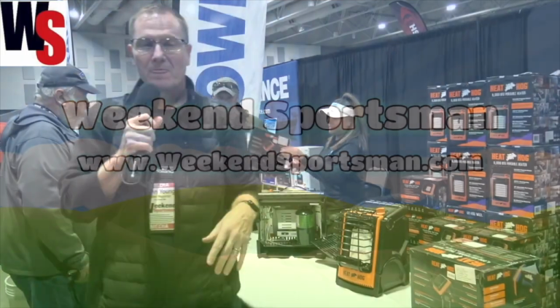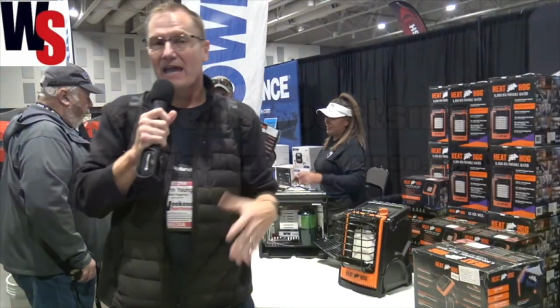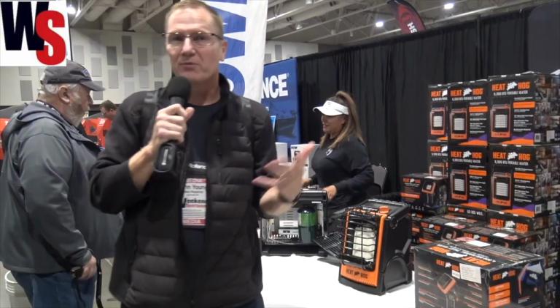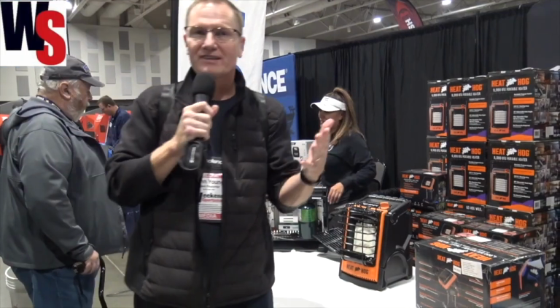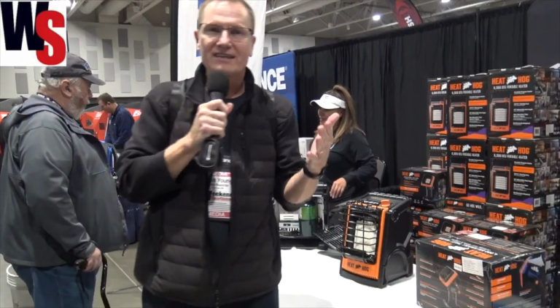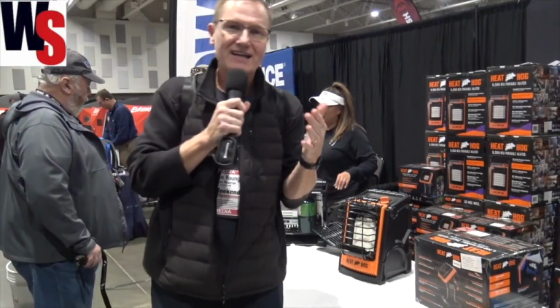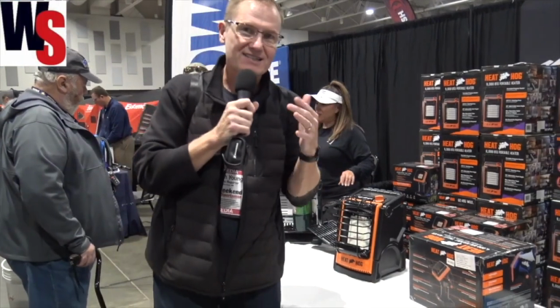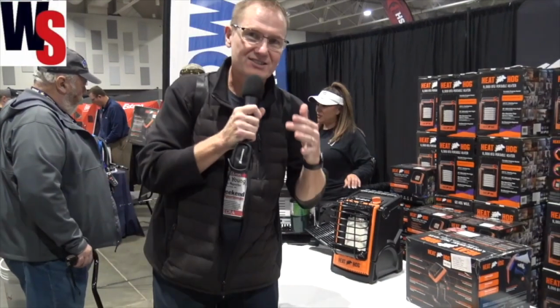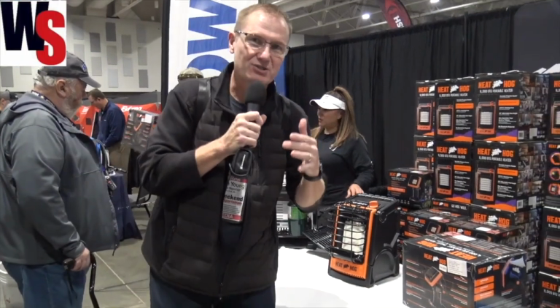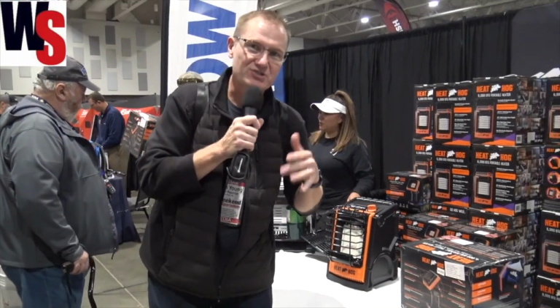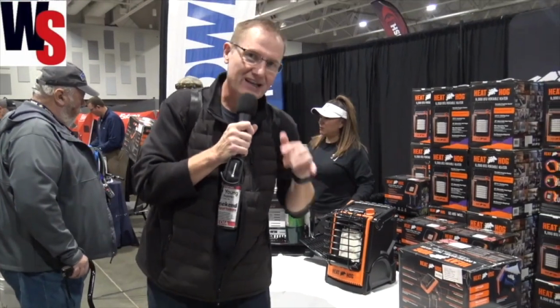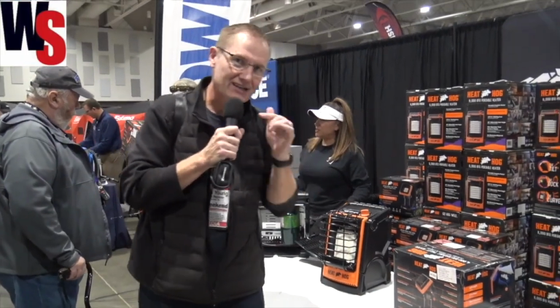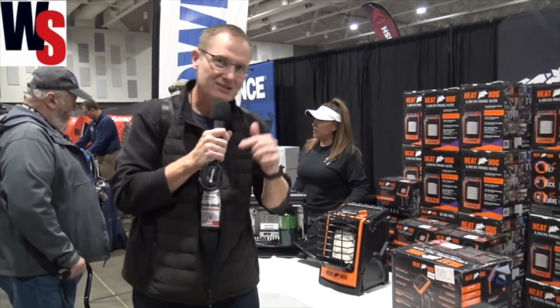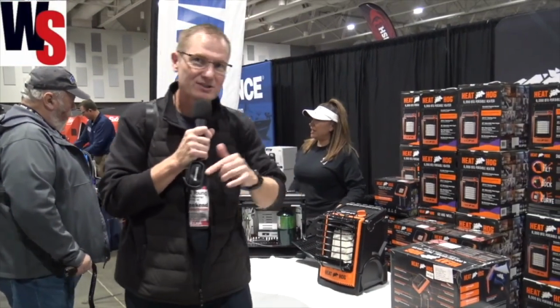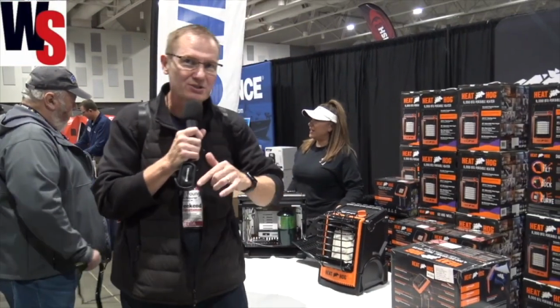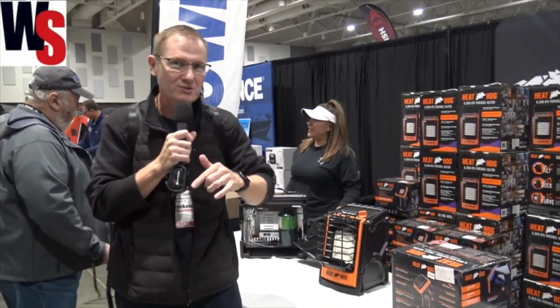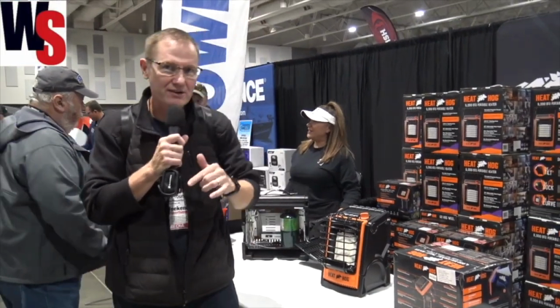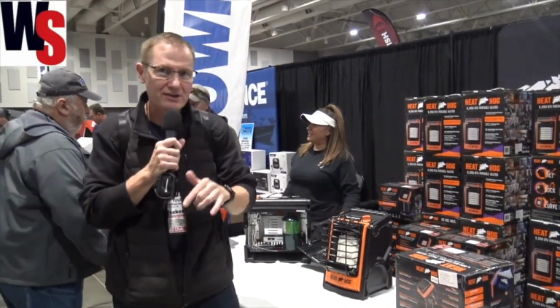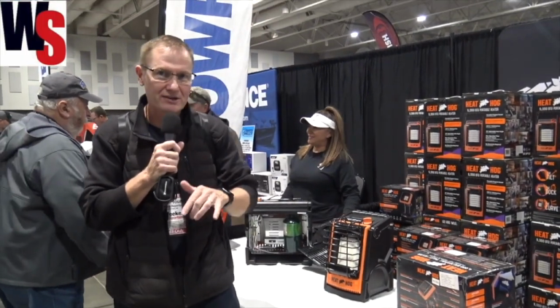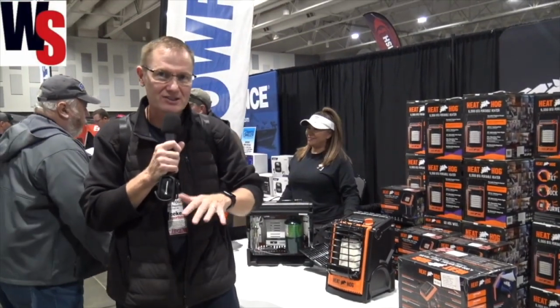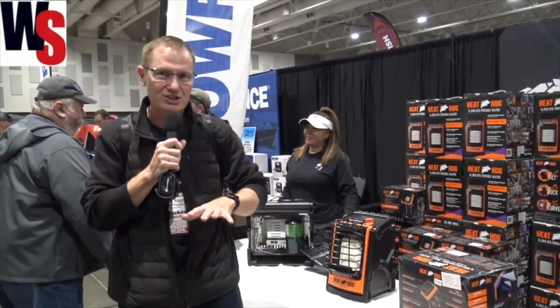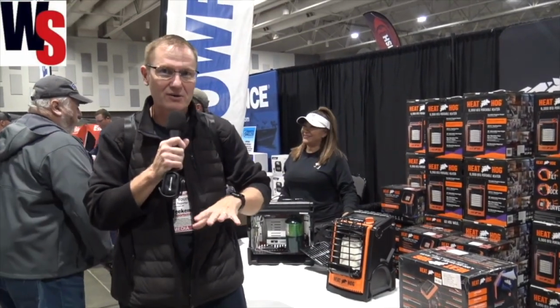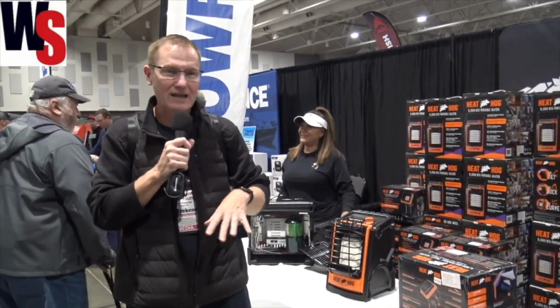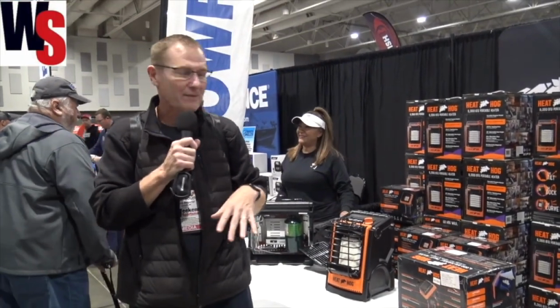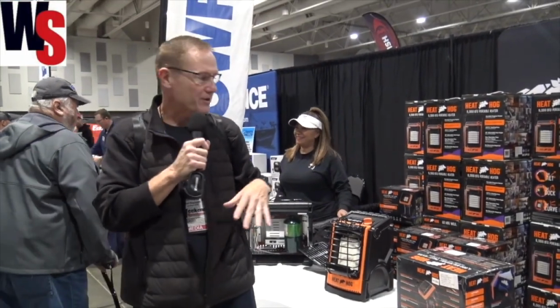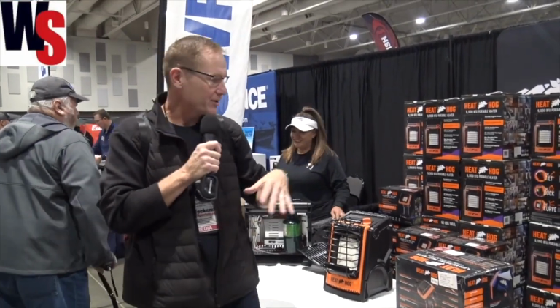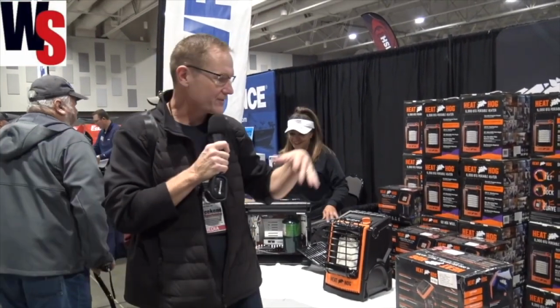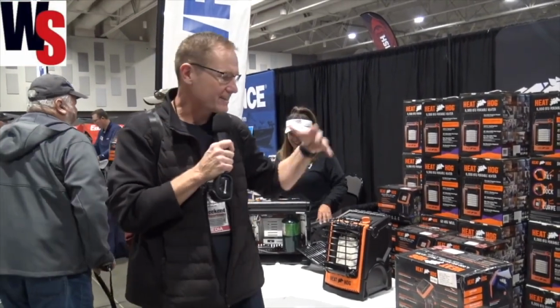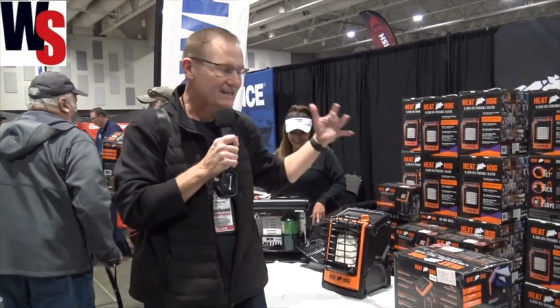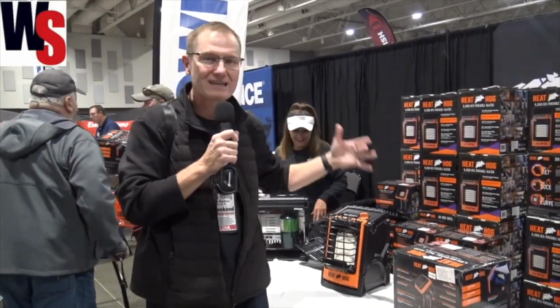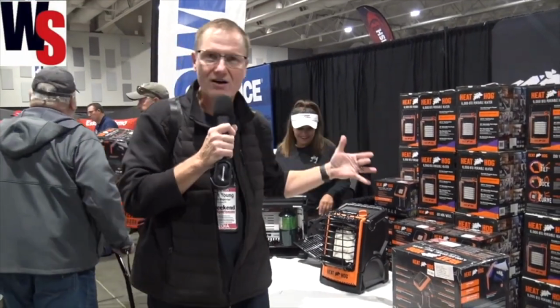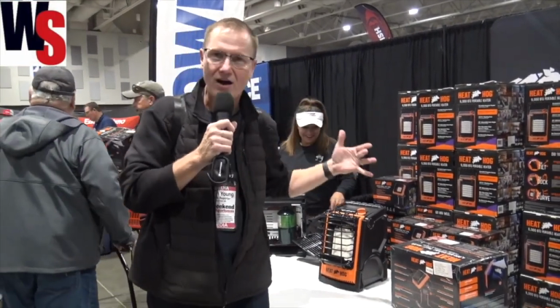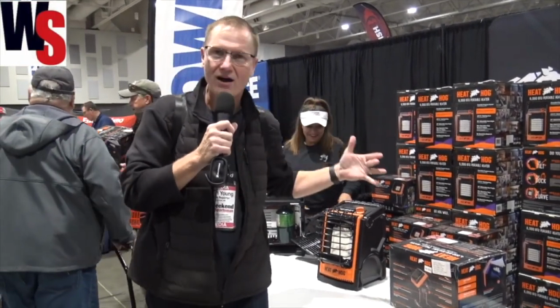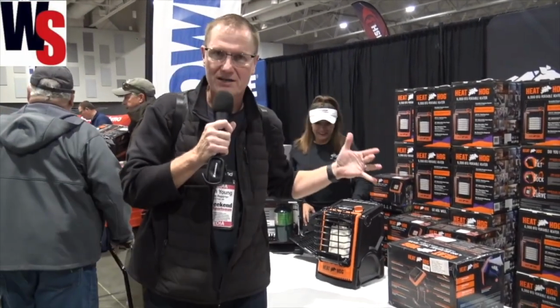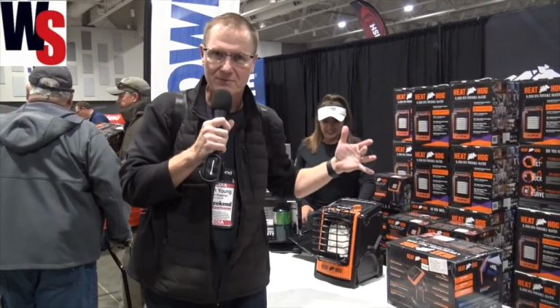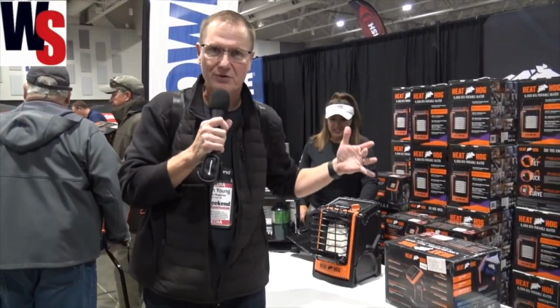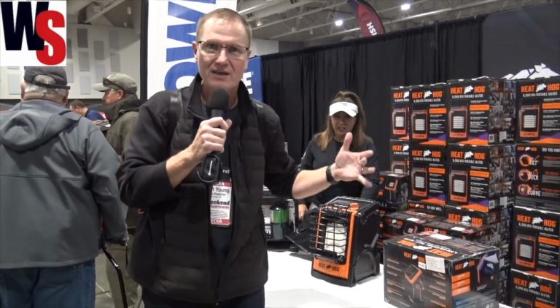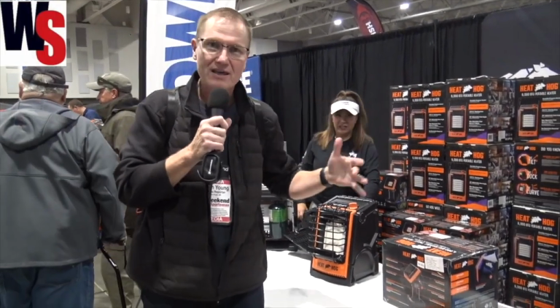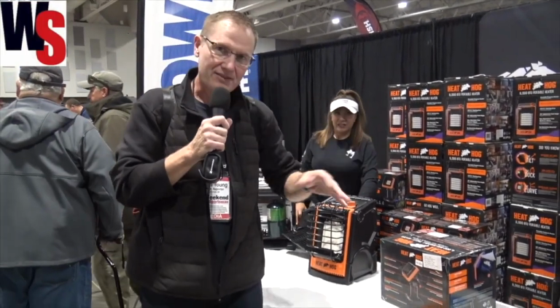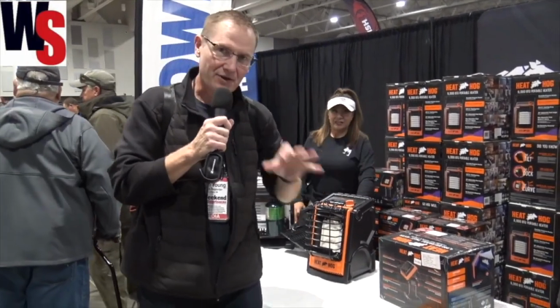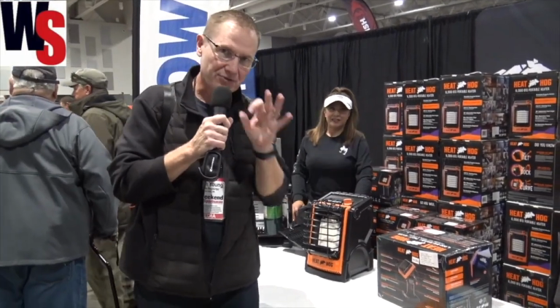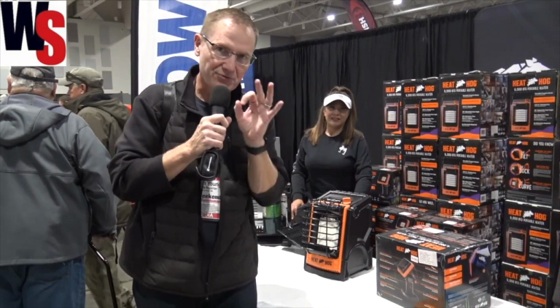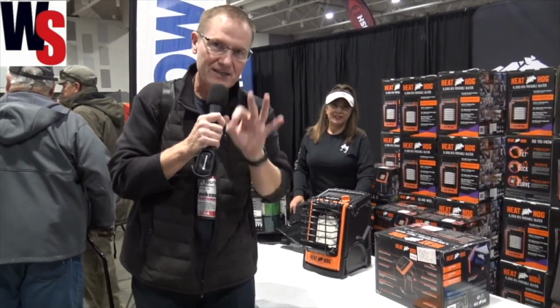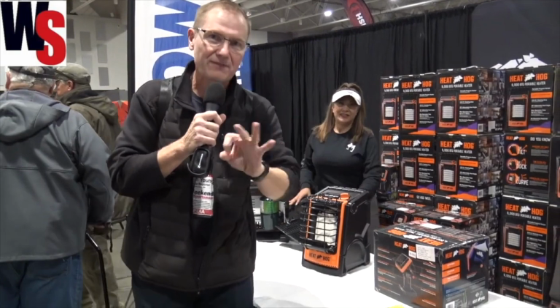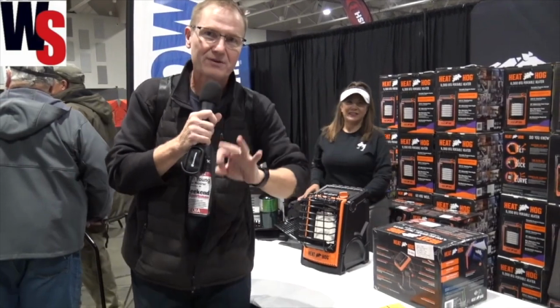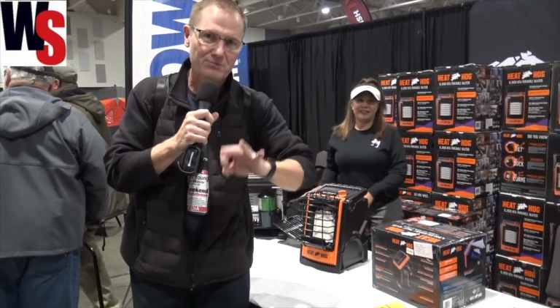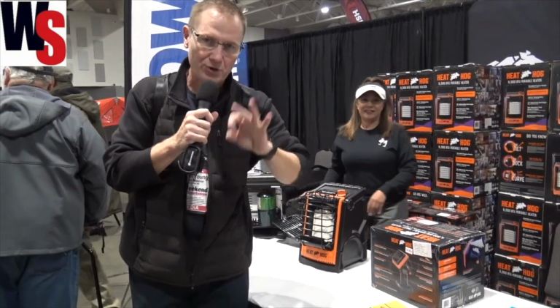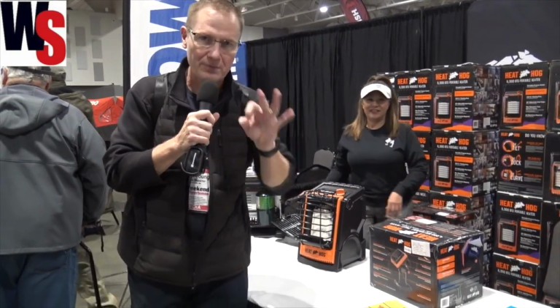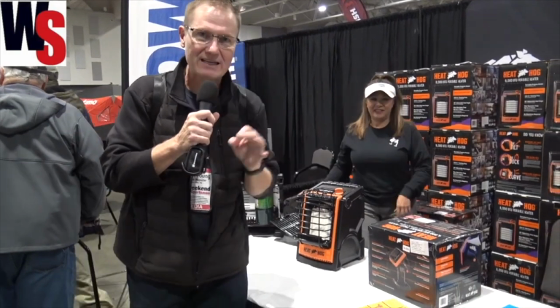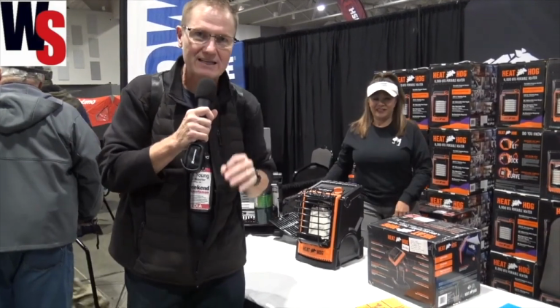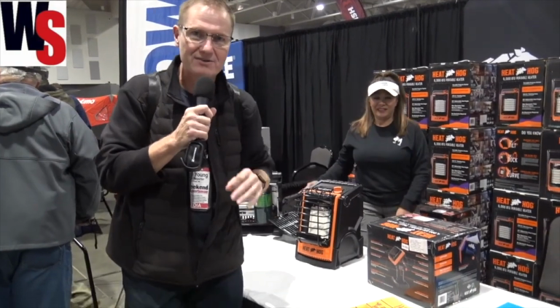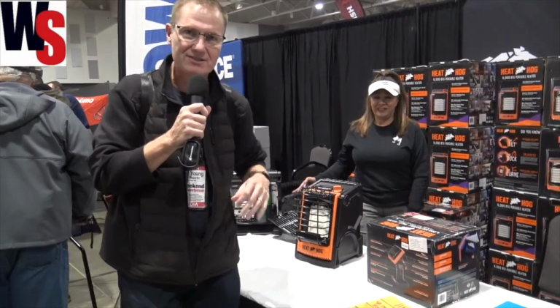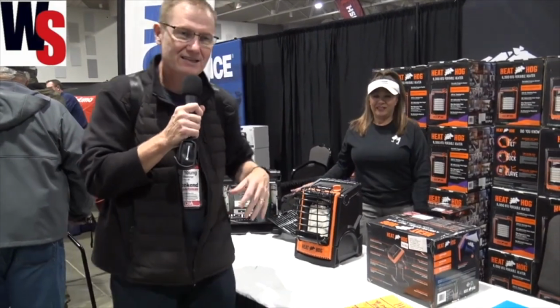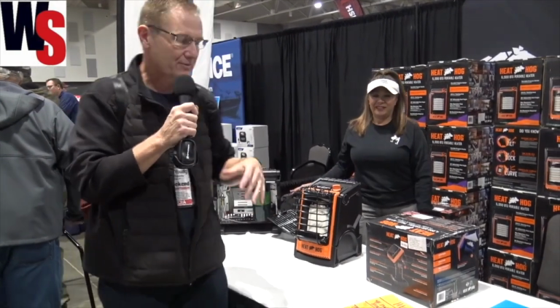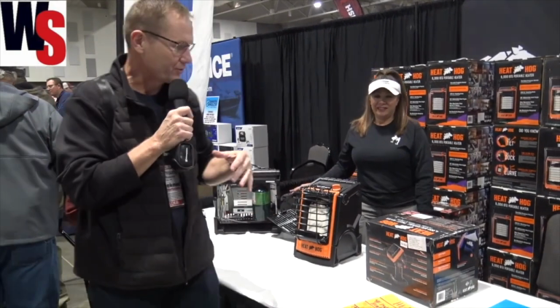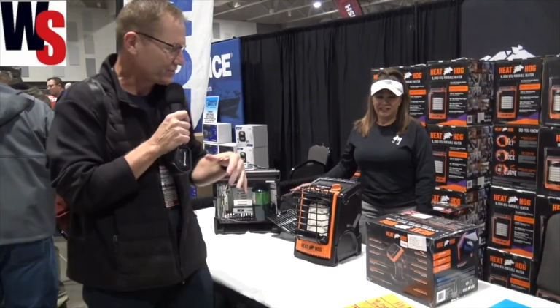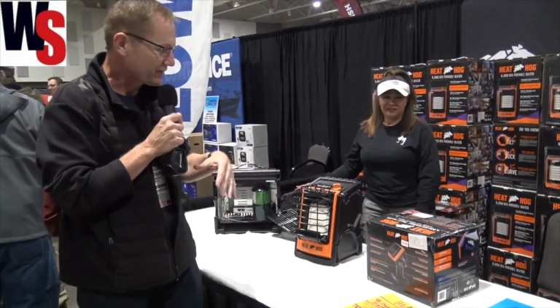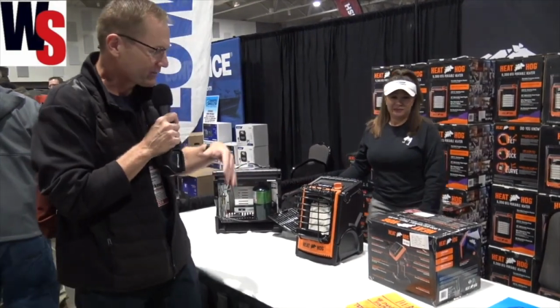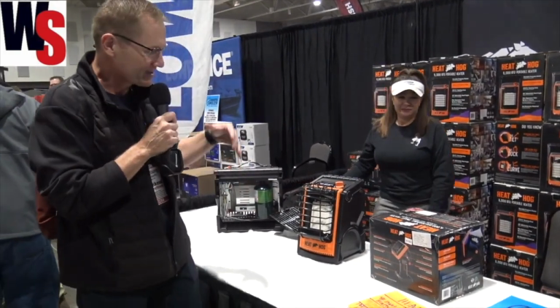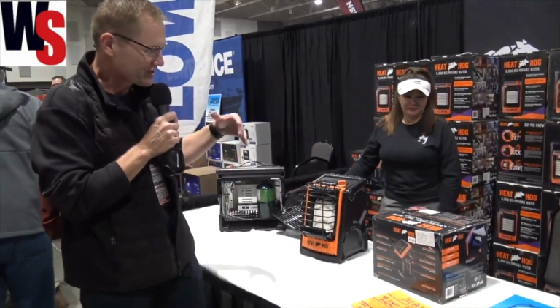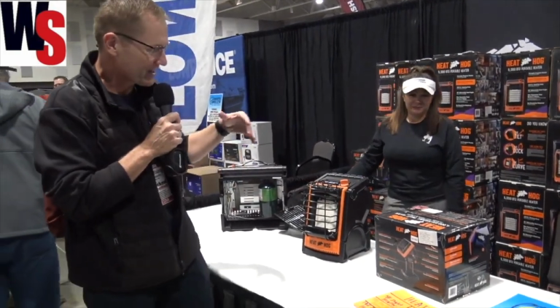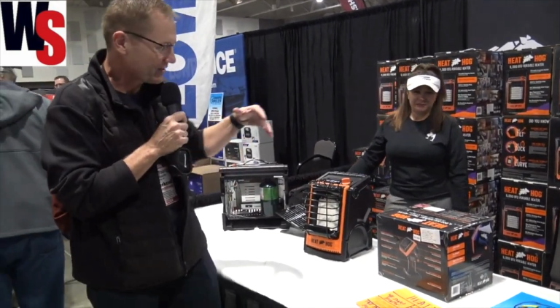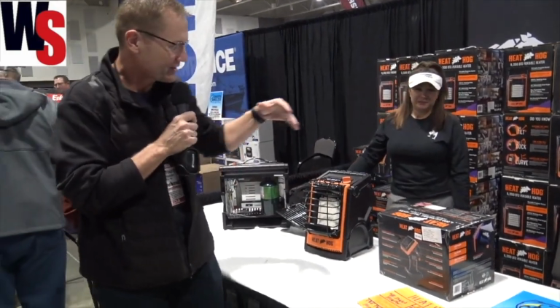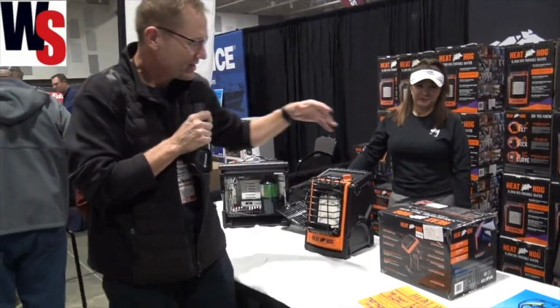We're at the Ice Institute checking out some of the new gear here at the show, and that brought me over to the Heat Hog booth. There are three different propane heaters at their booth that we're going to check out here.